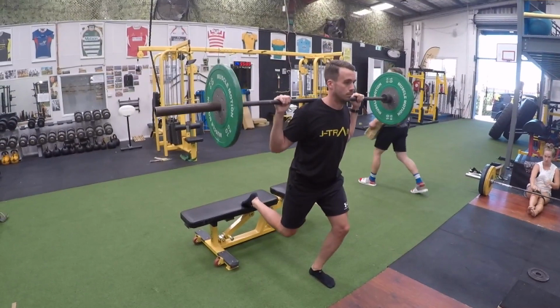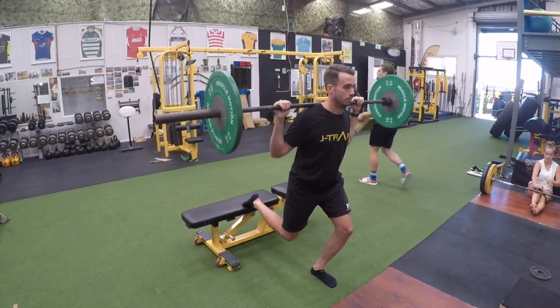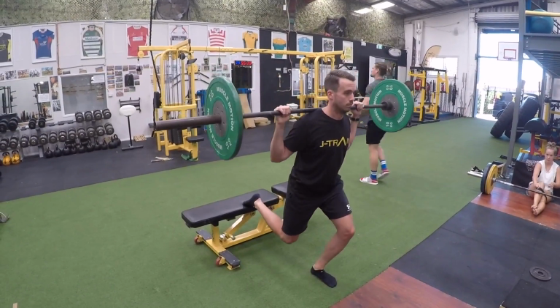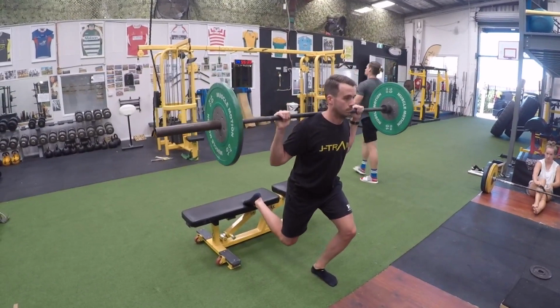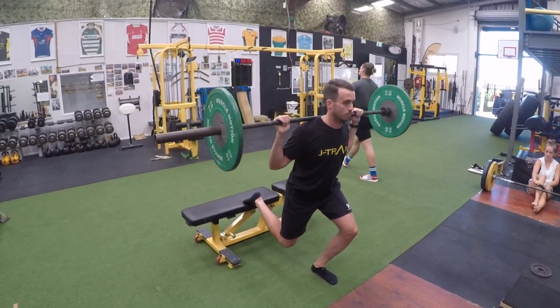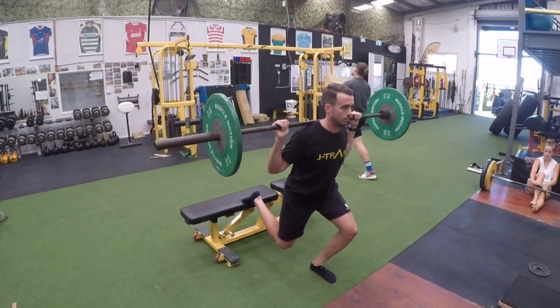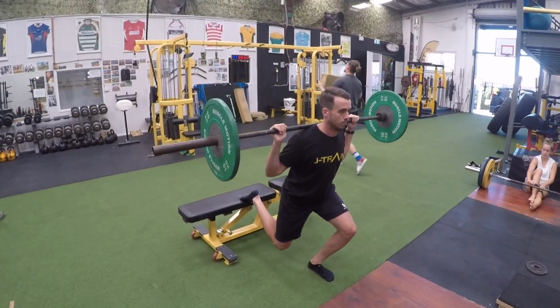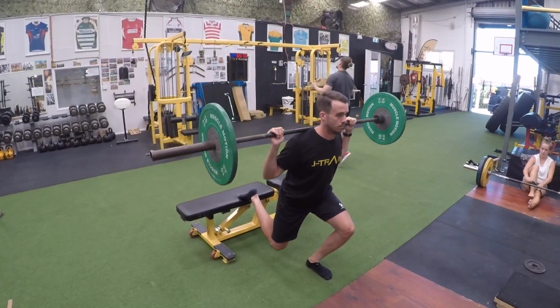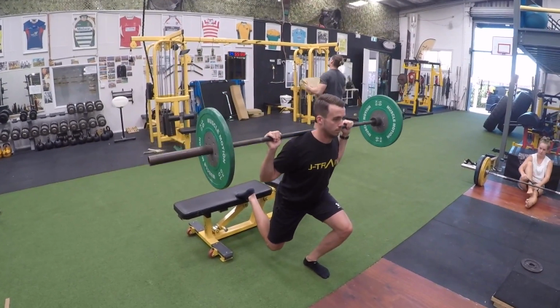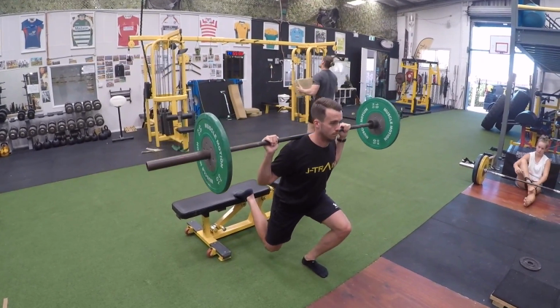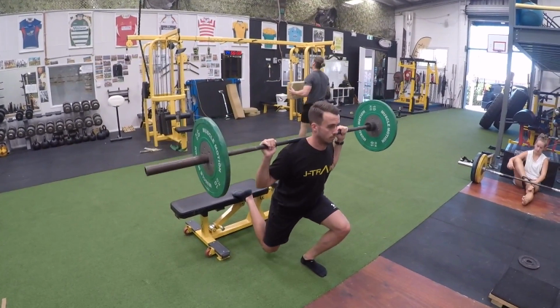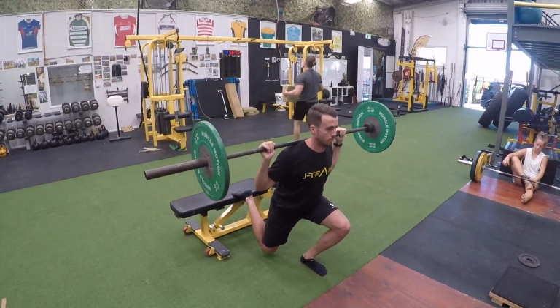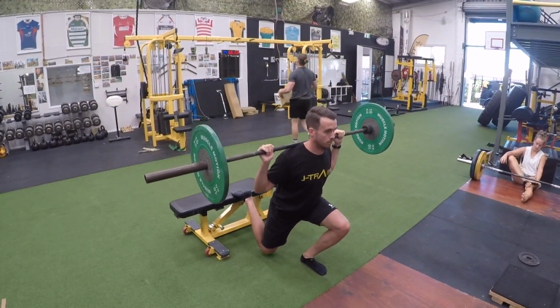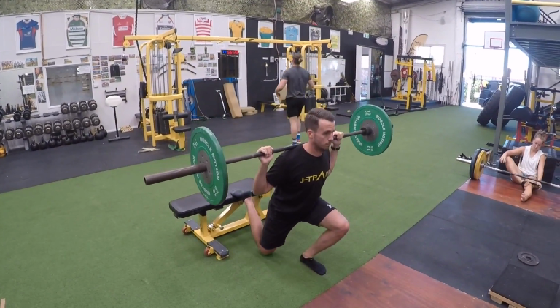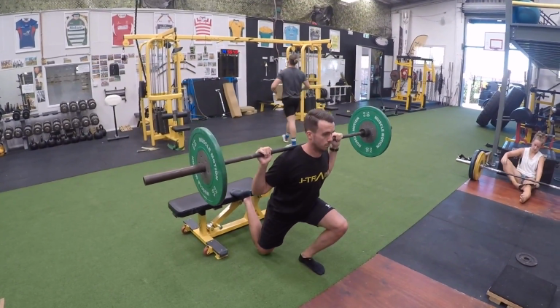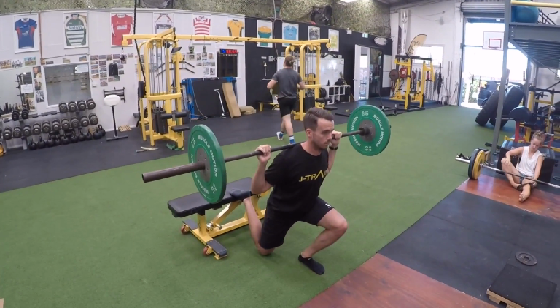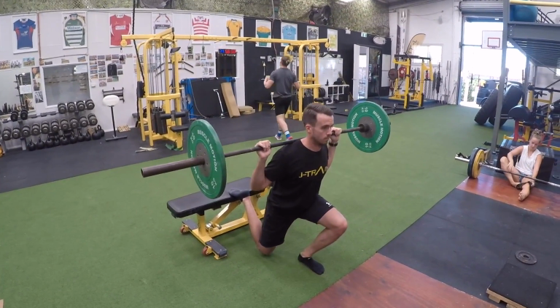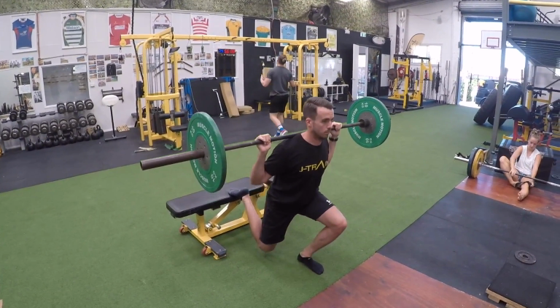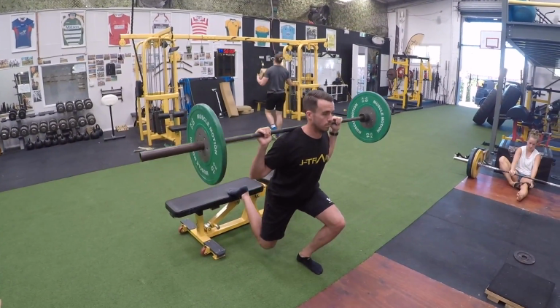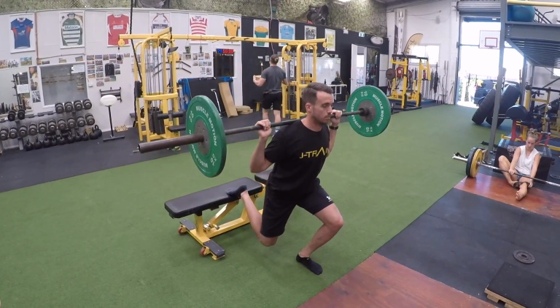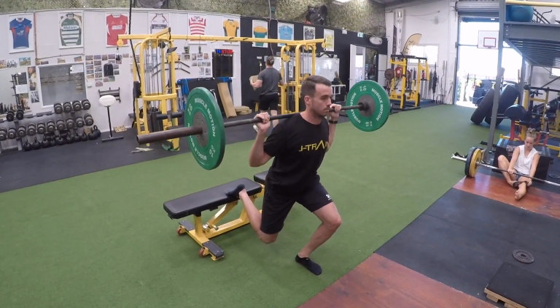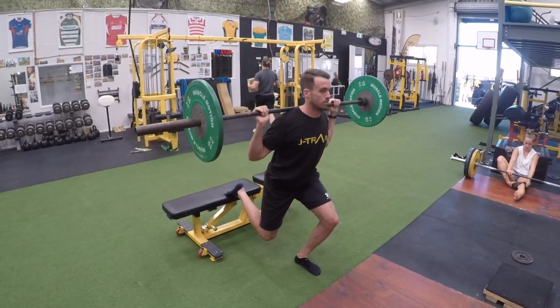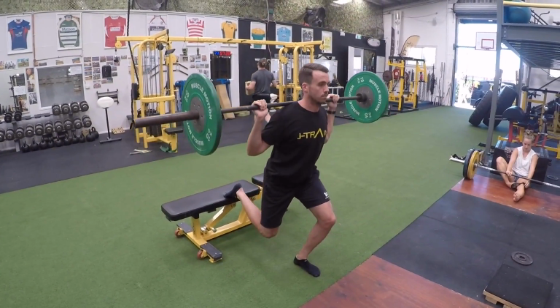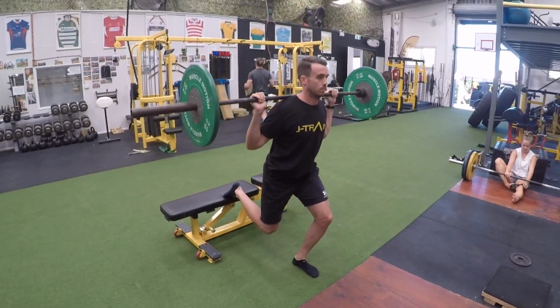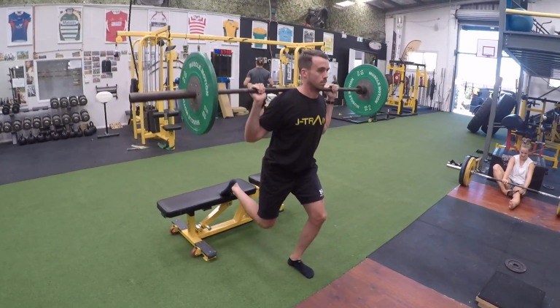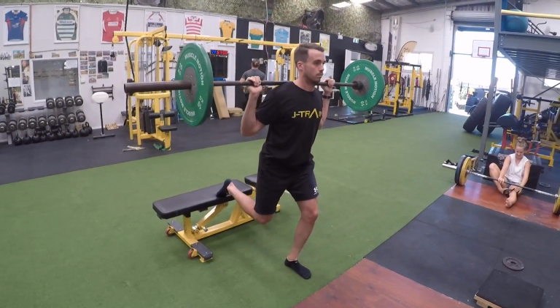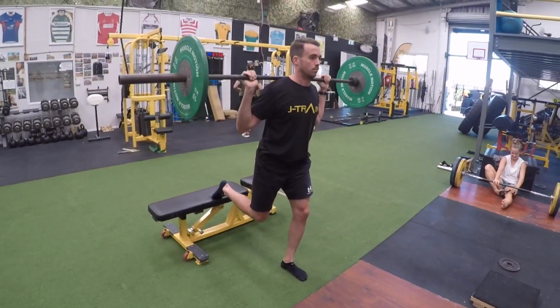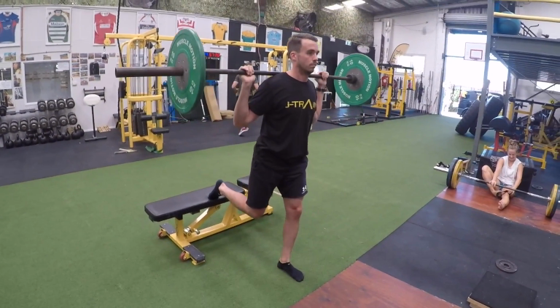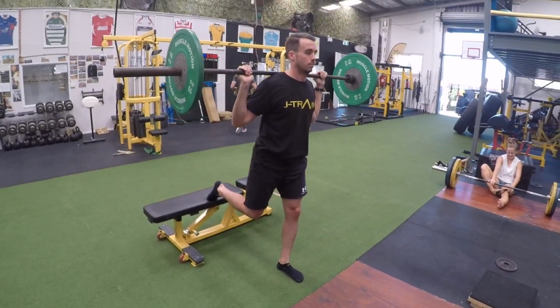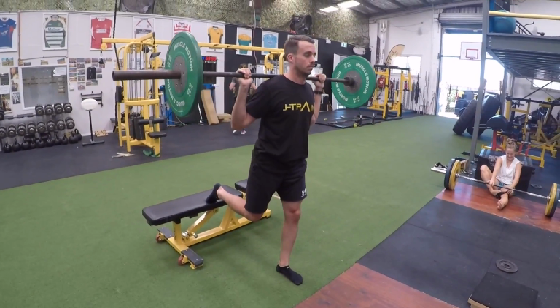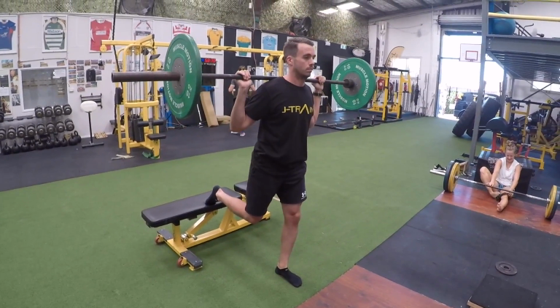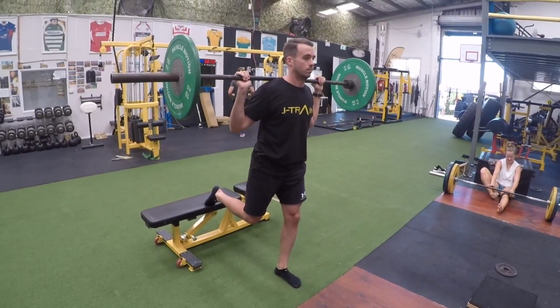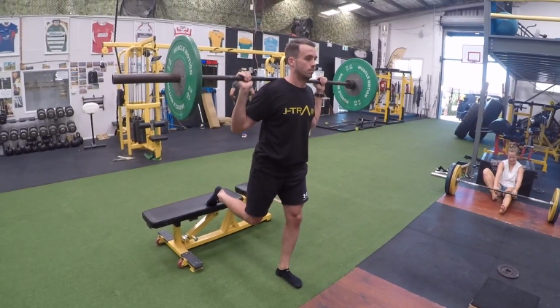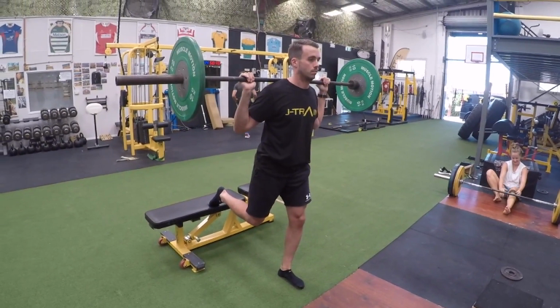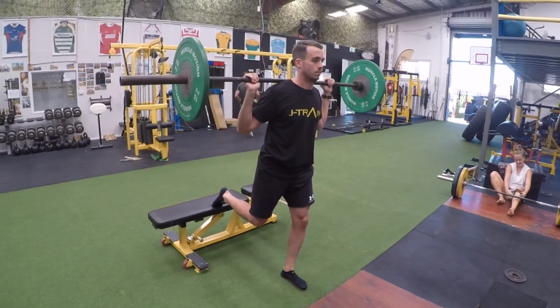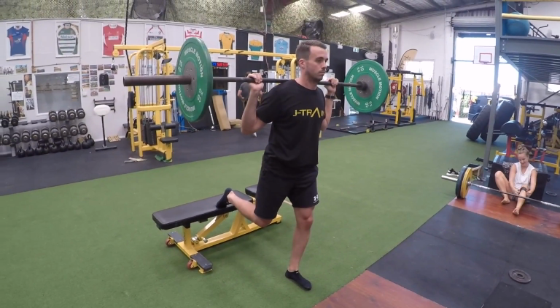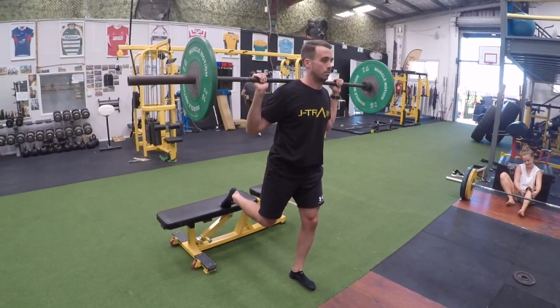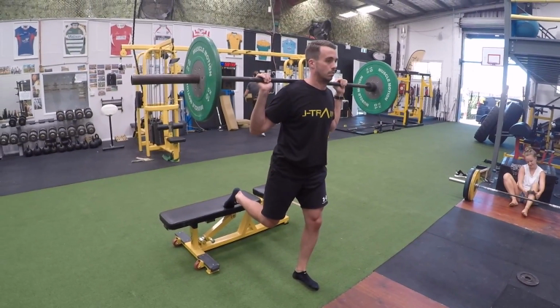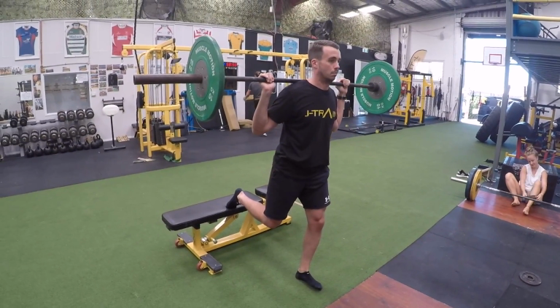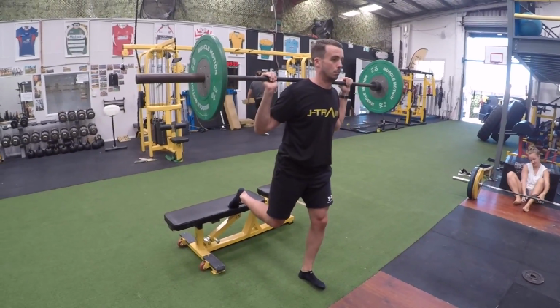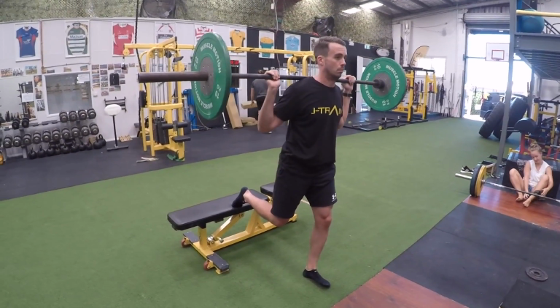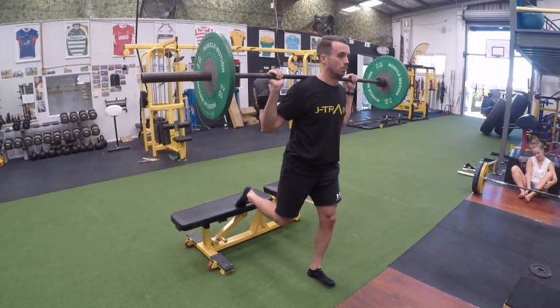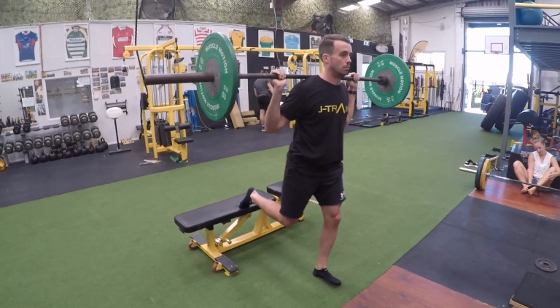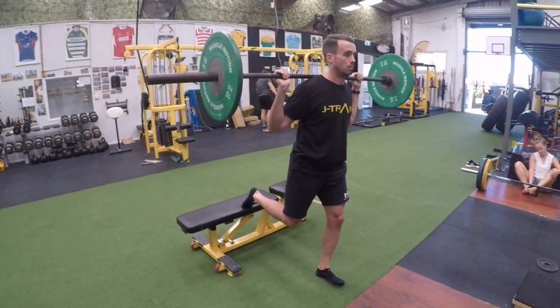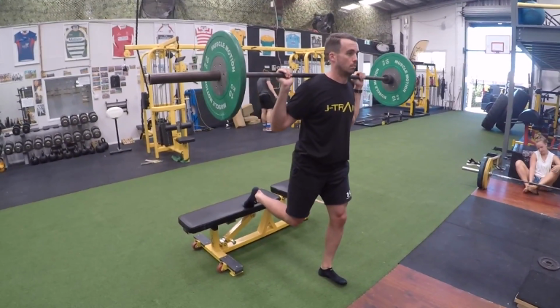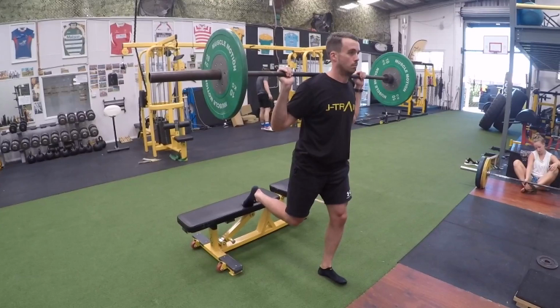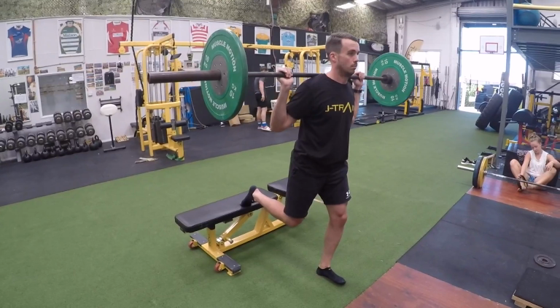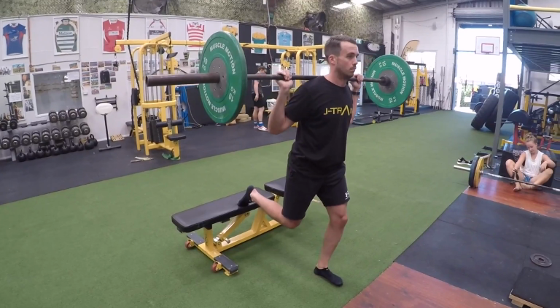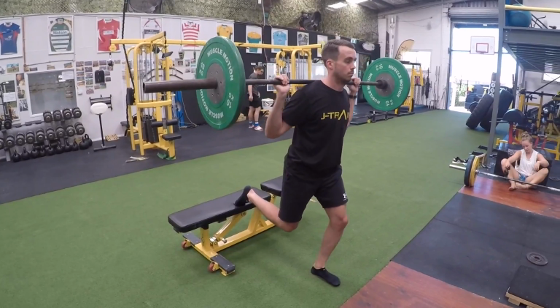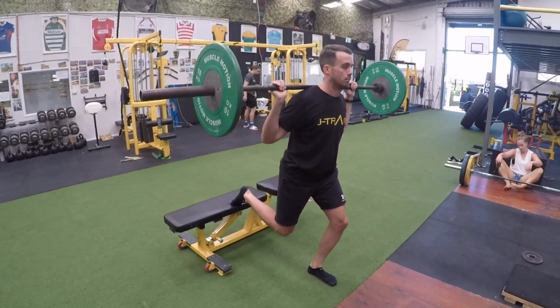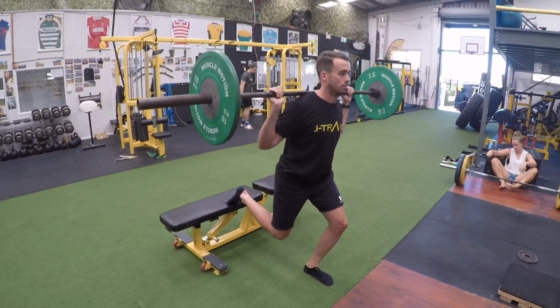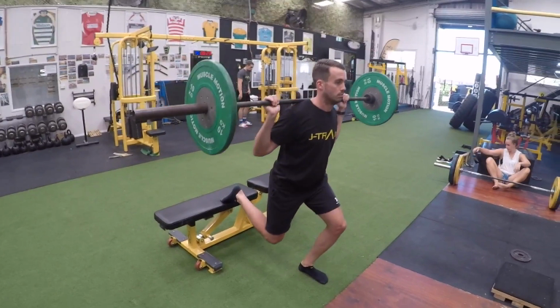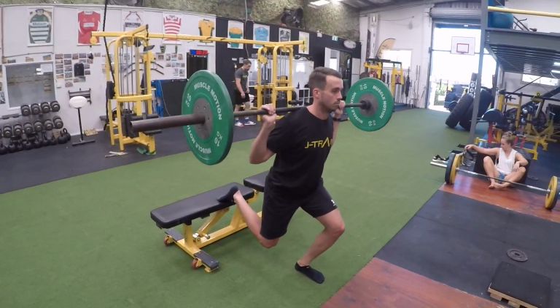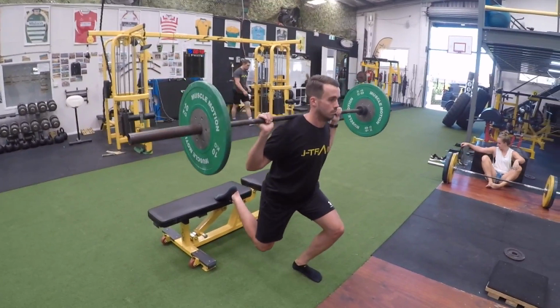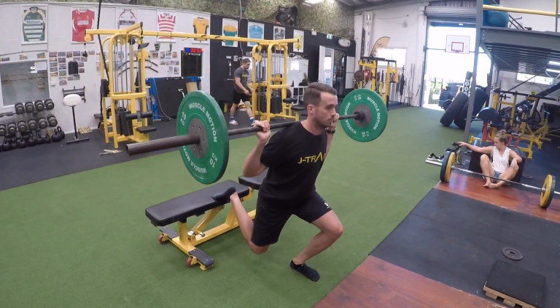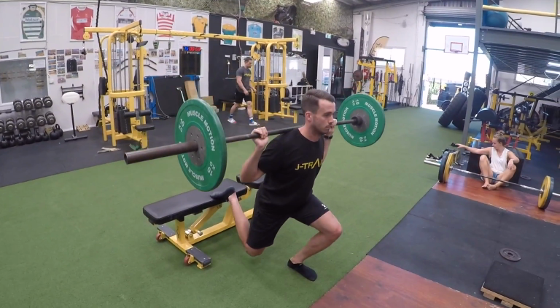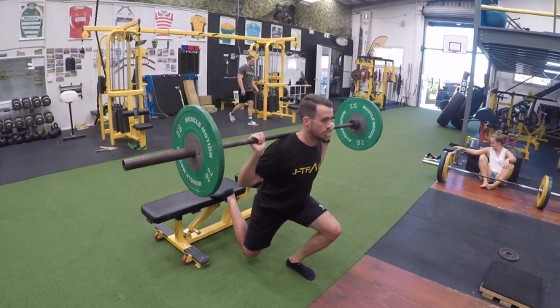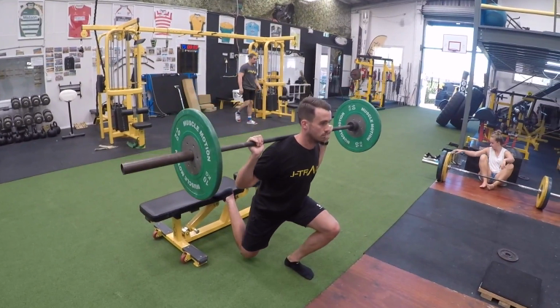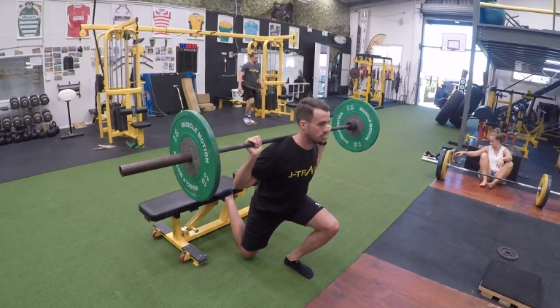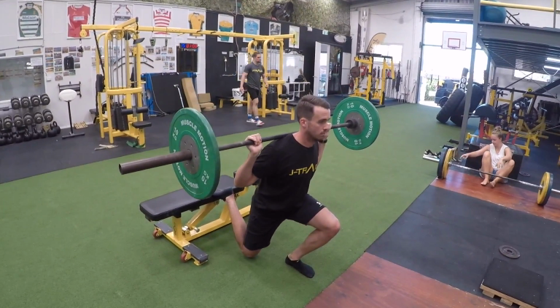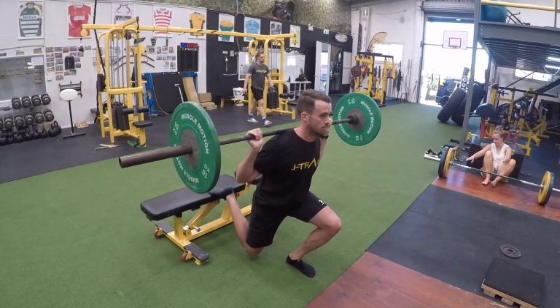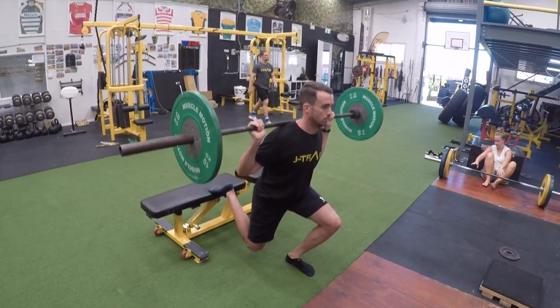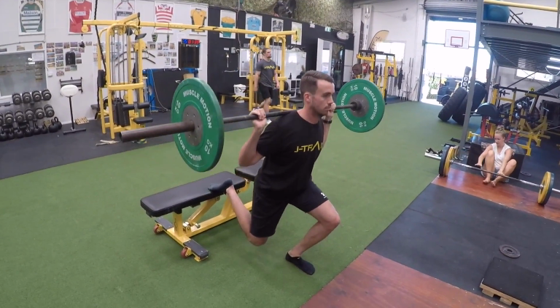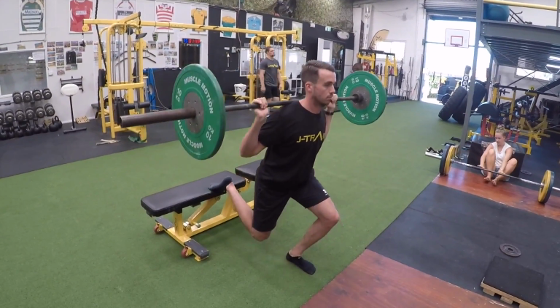As with squatting, we want to make sure that we are pulling the bar down nice and hard into our upper back with a firm grip.